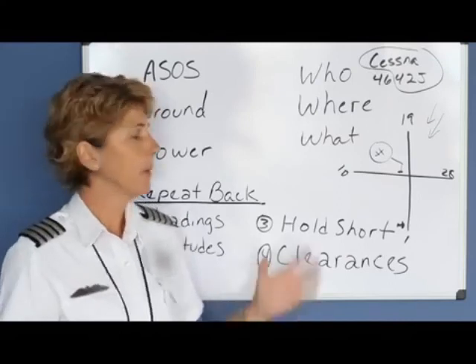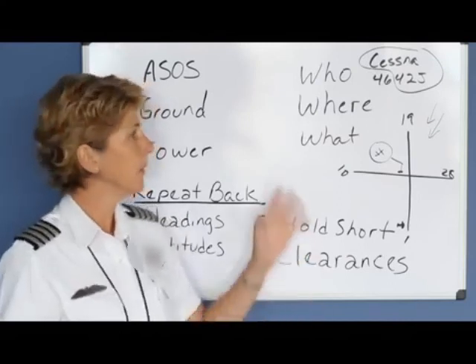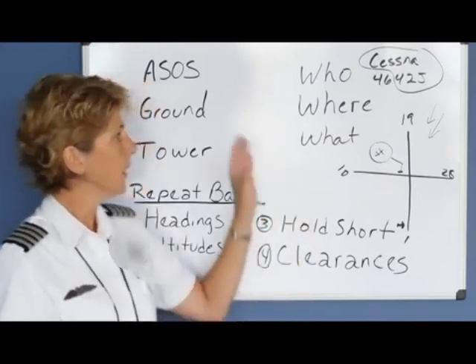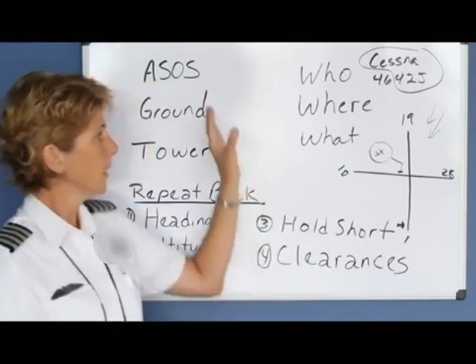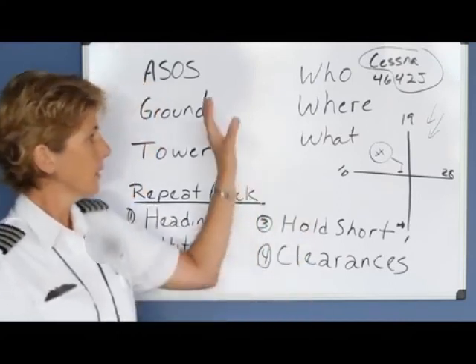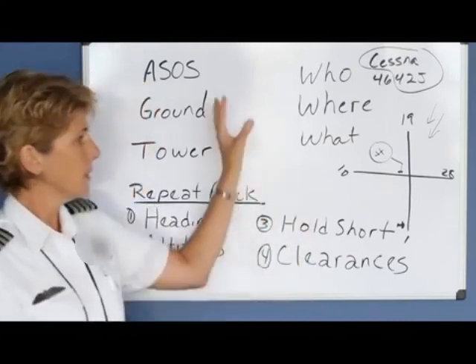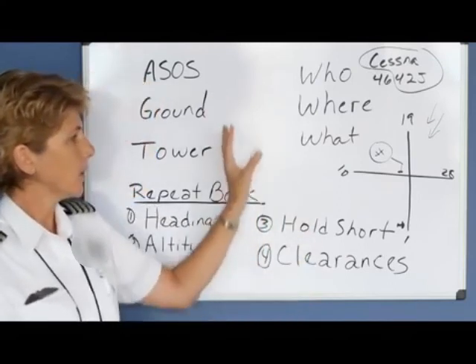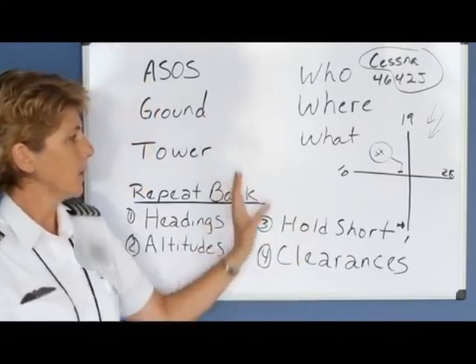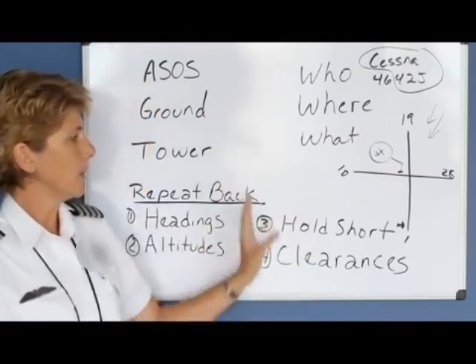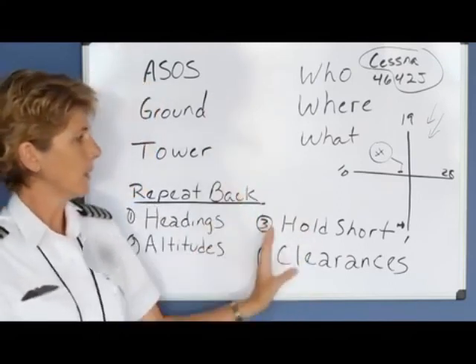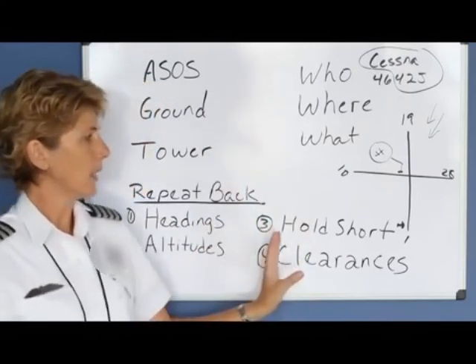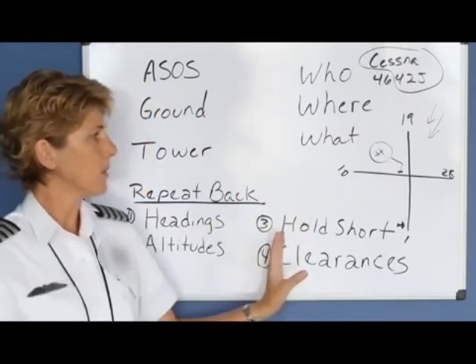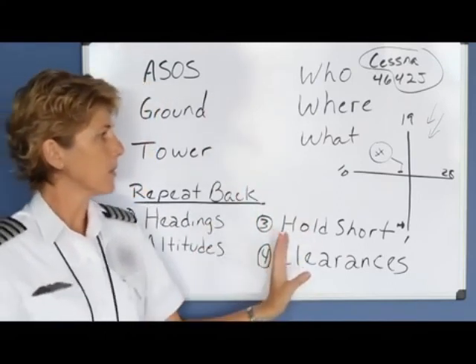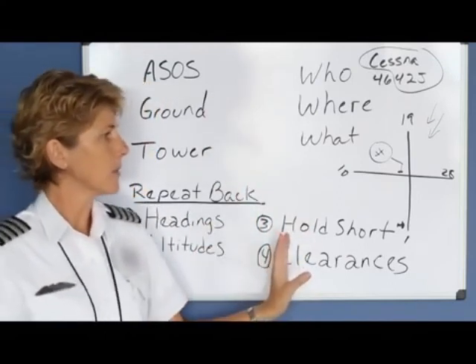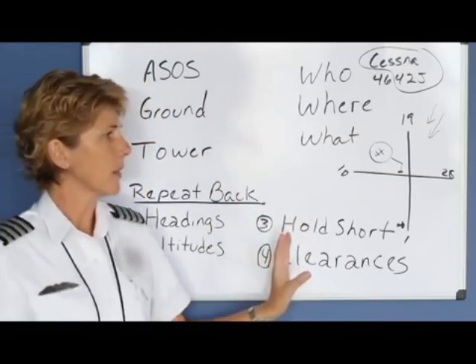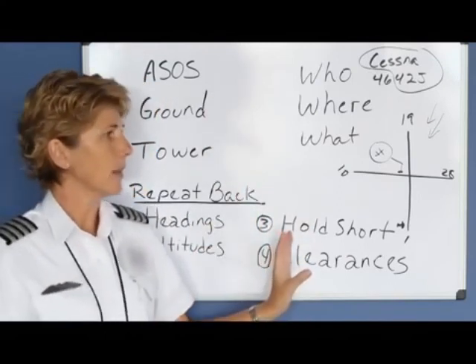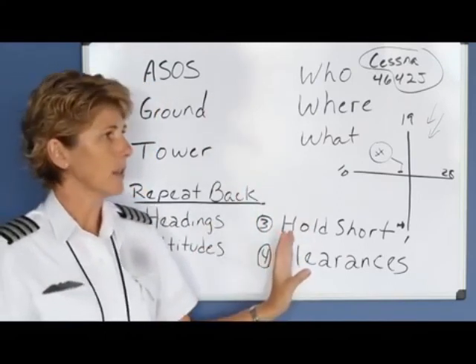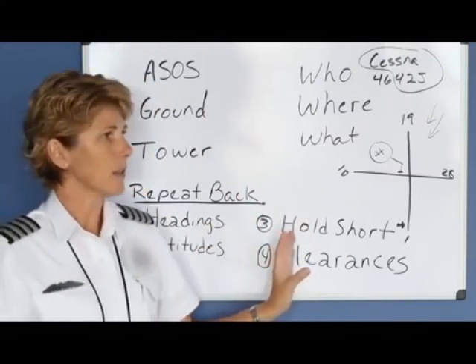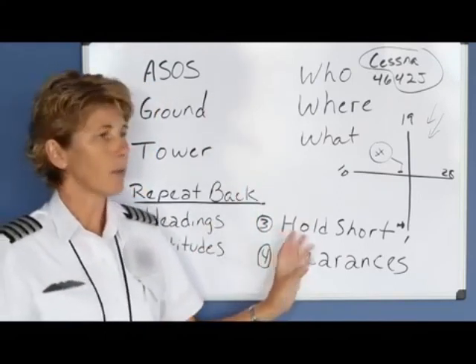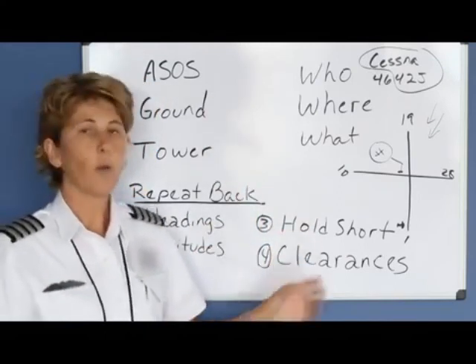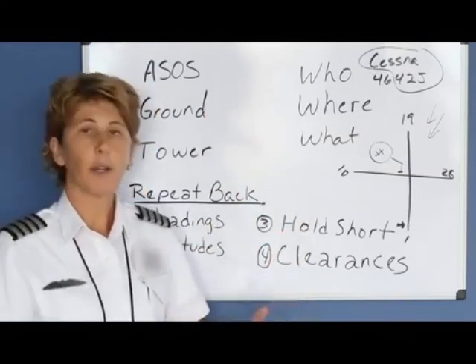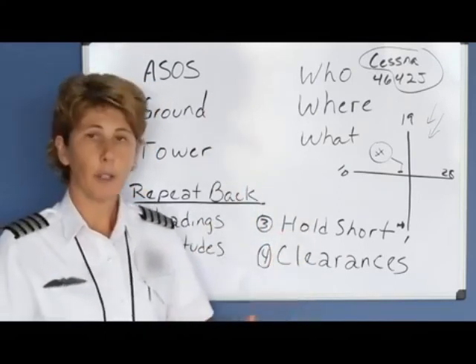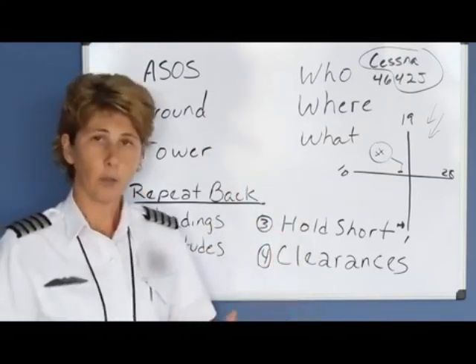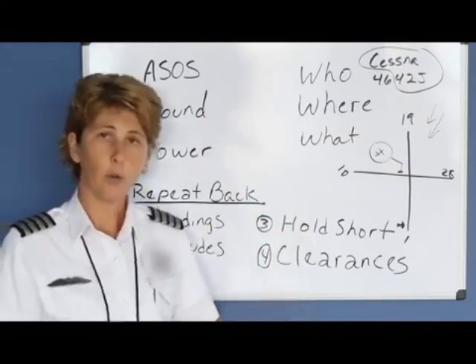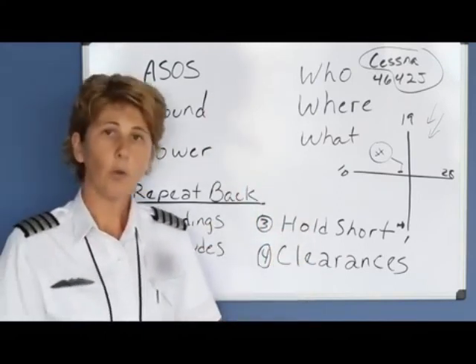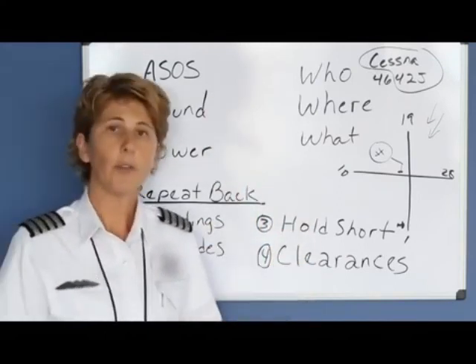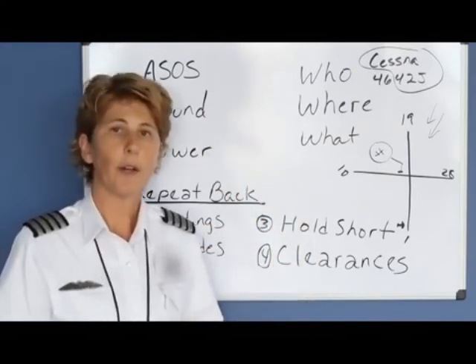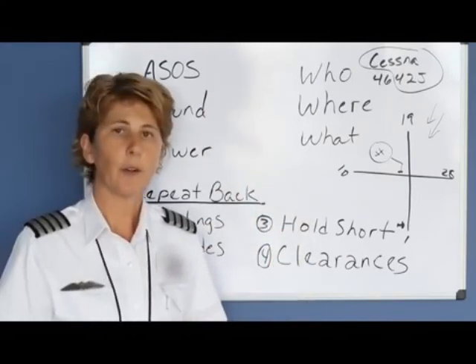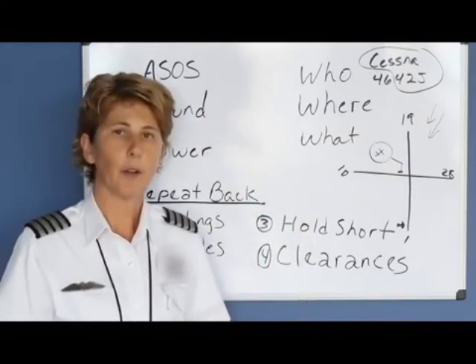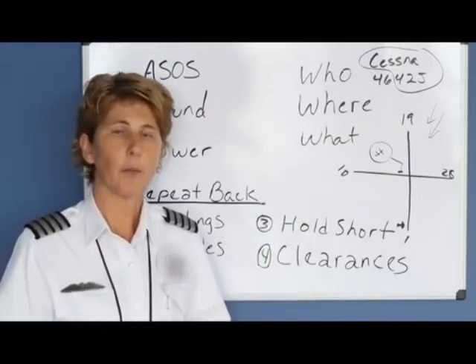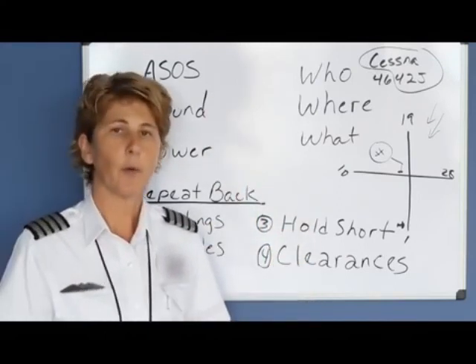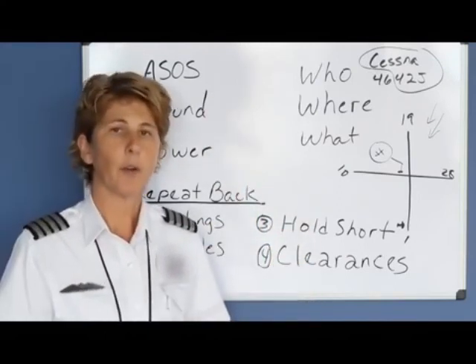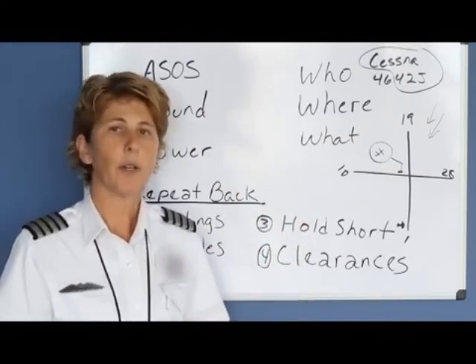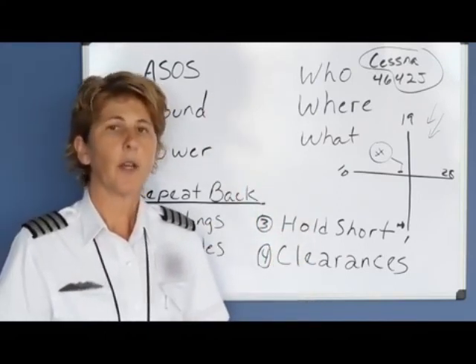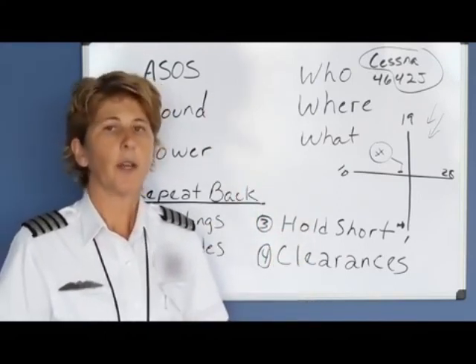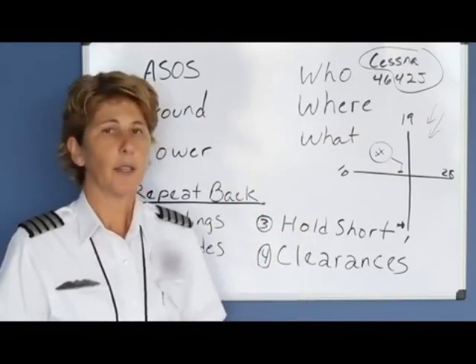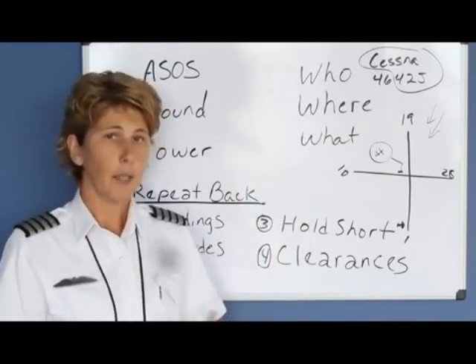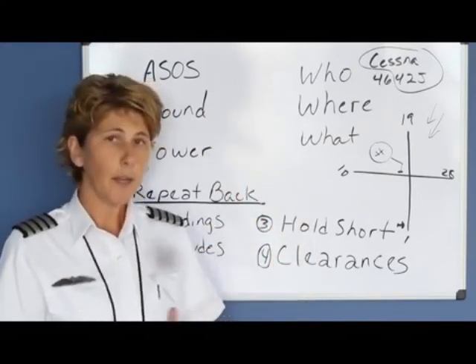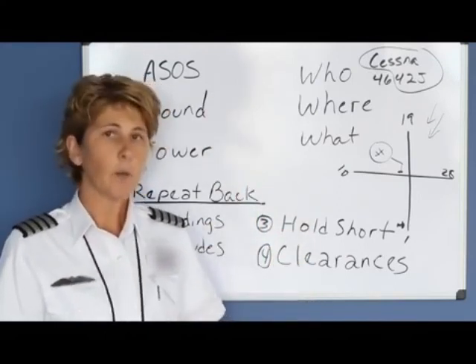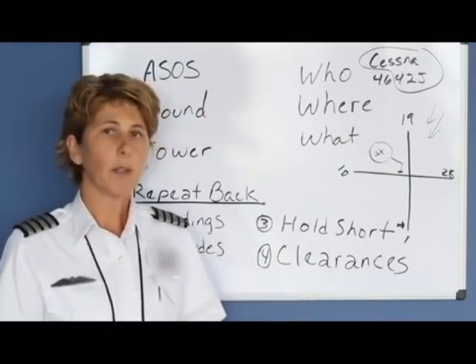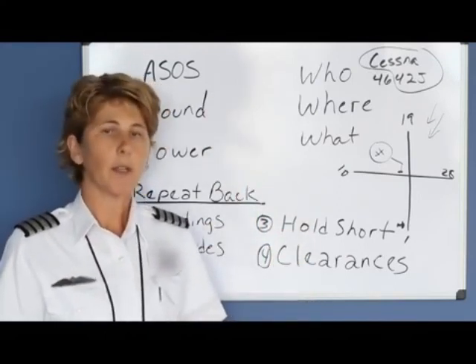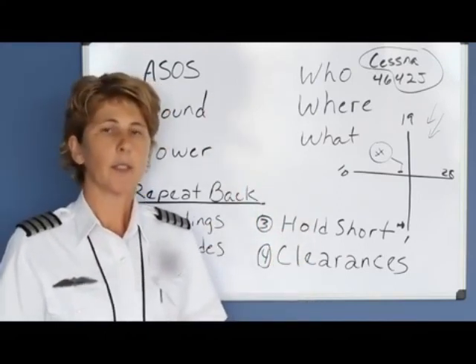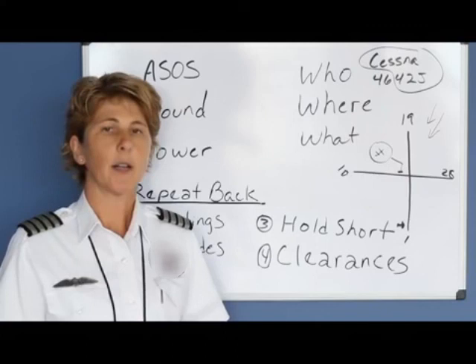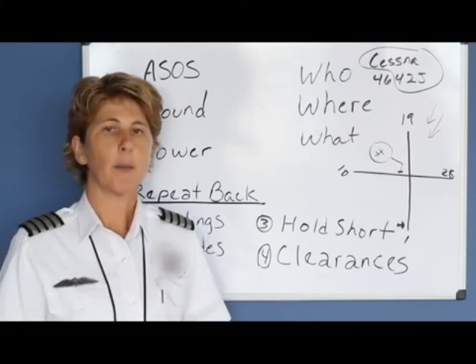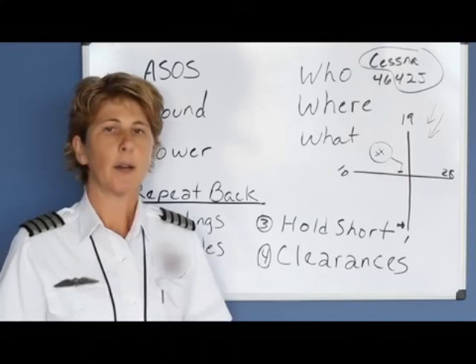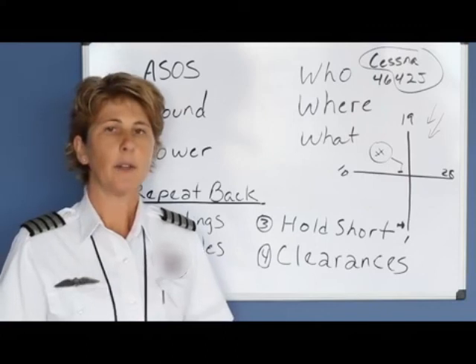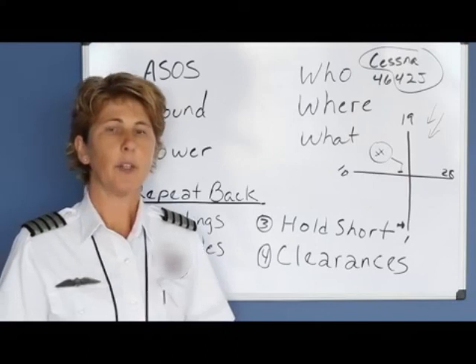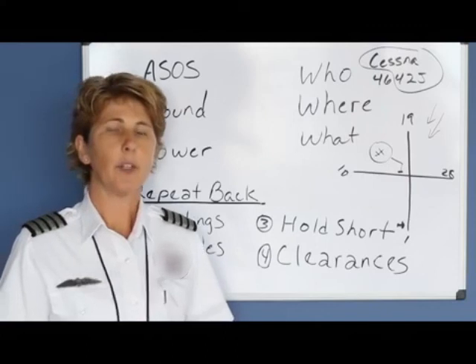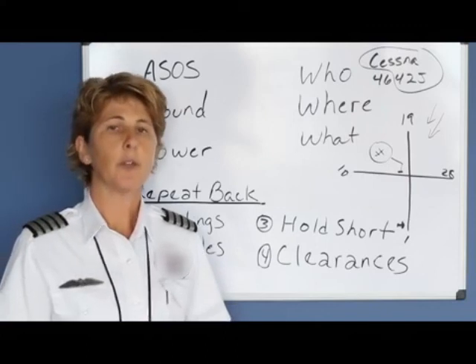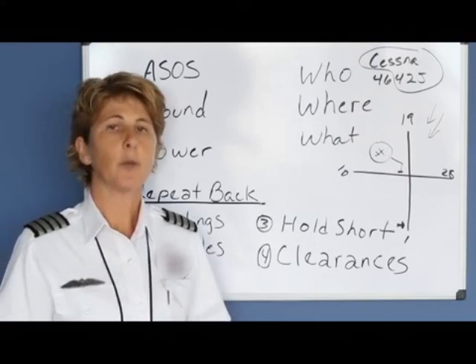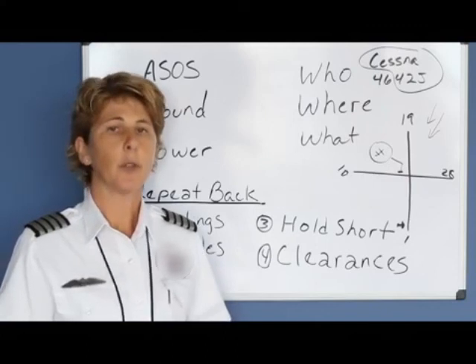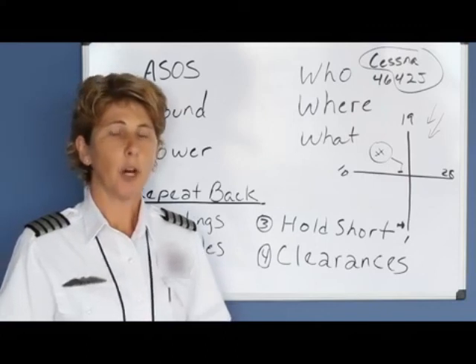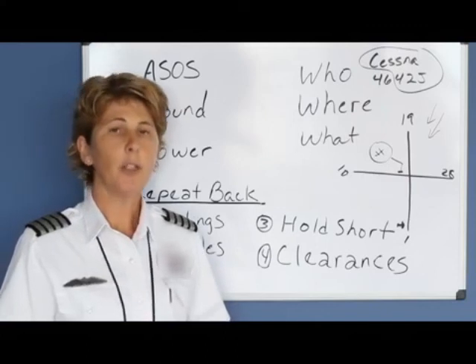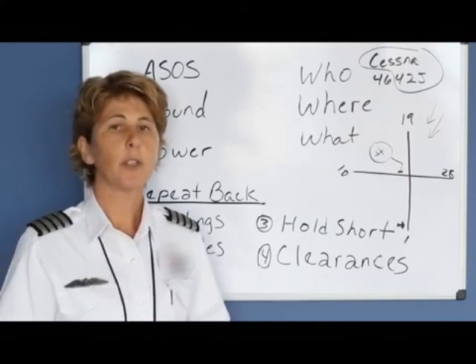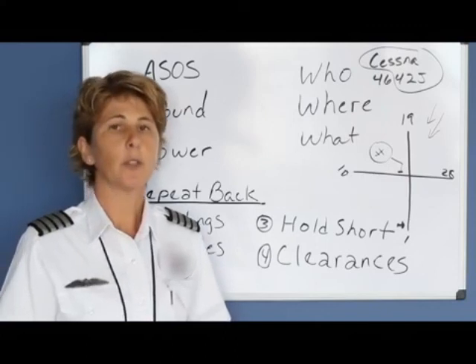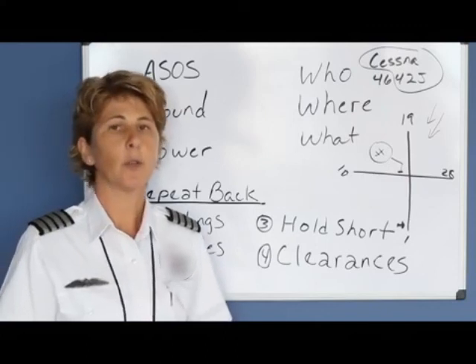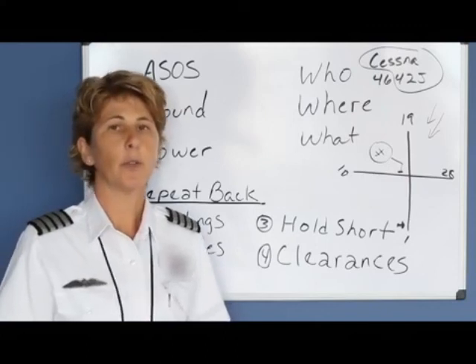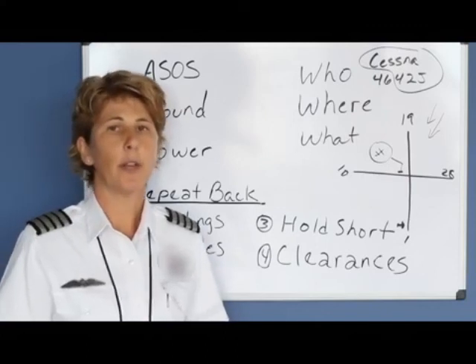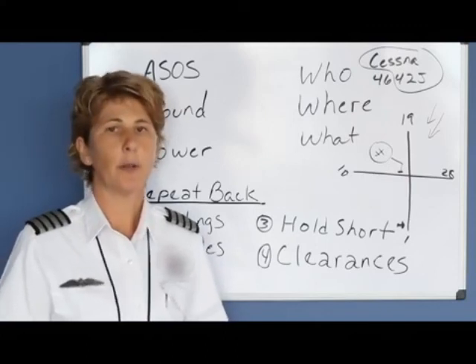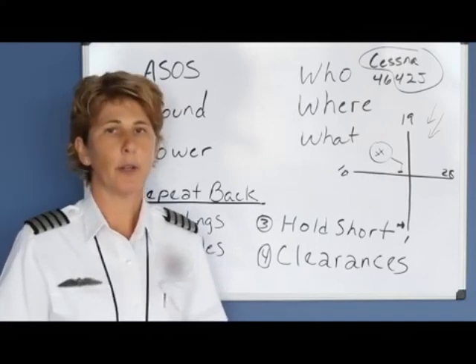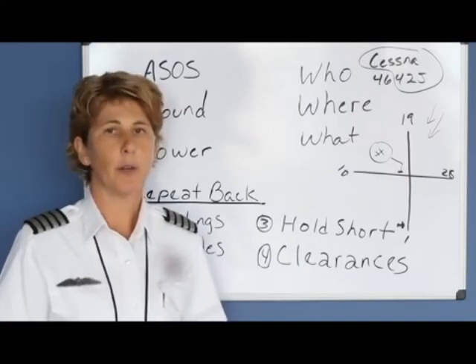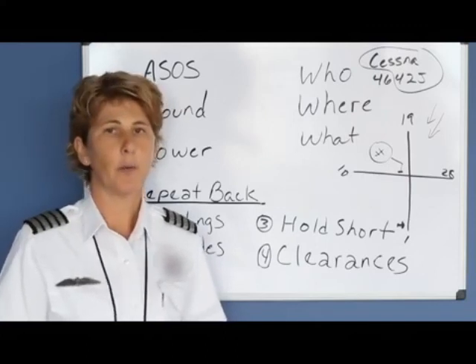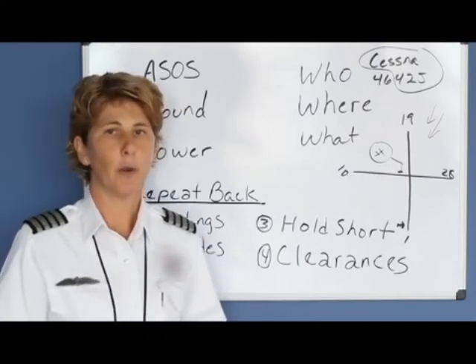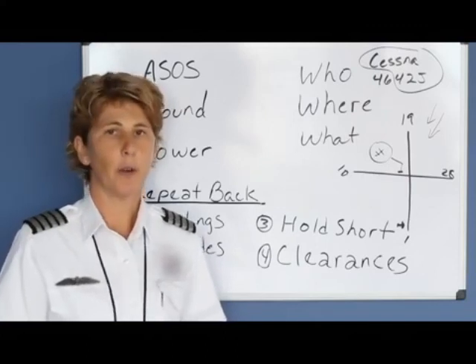This communication set is for a controlled tower airport. Later we'll talk about what communications you would use at an uncontrolled airport.